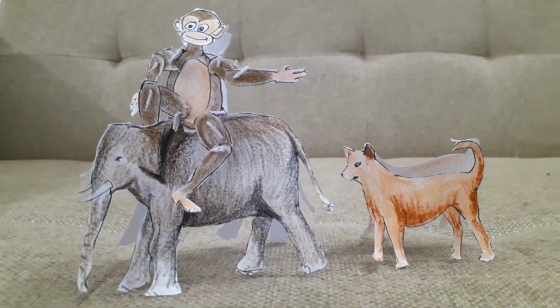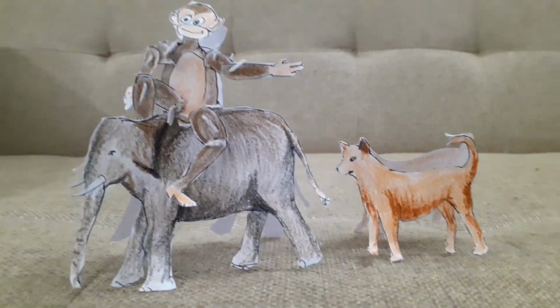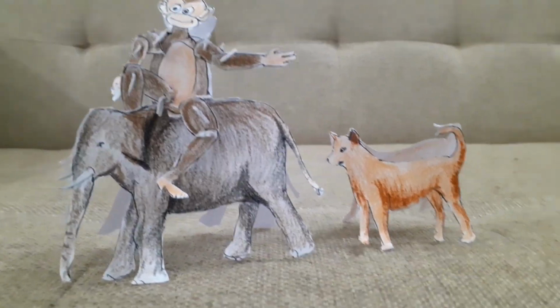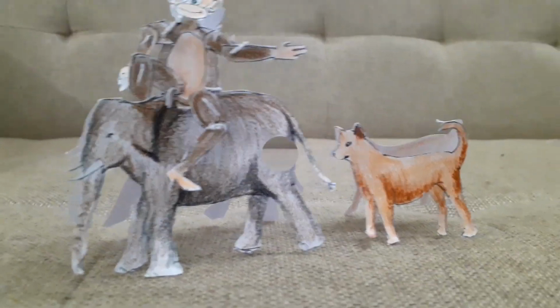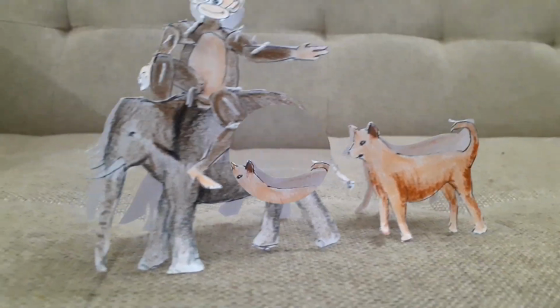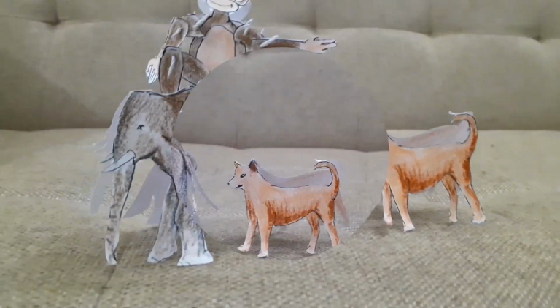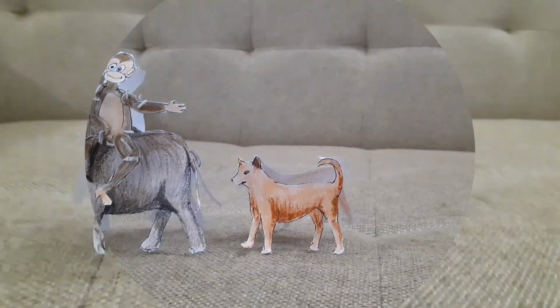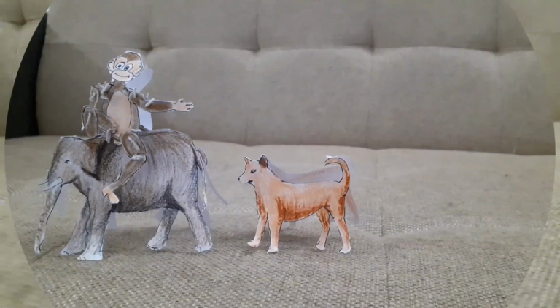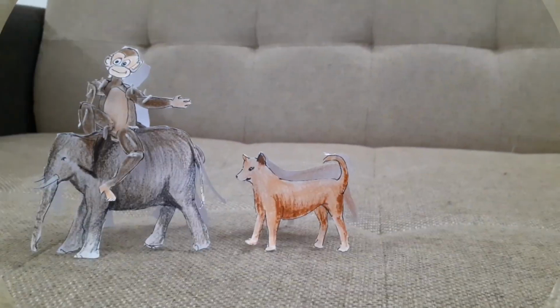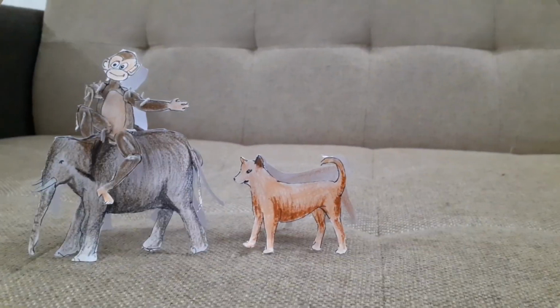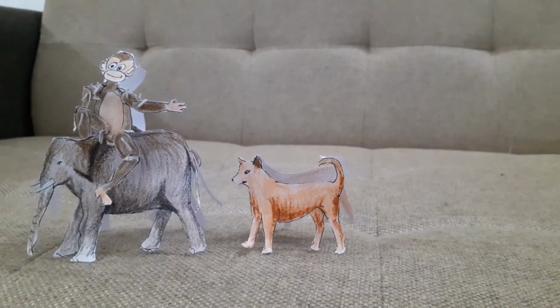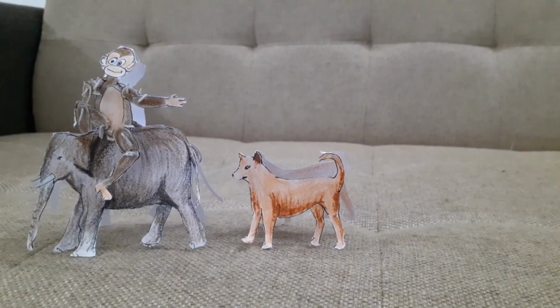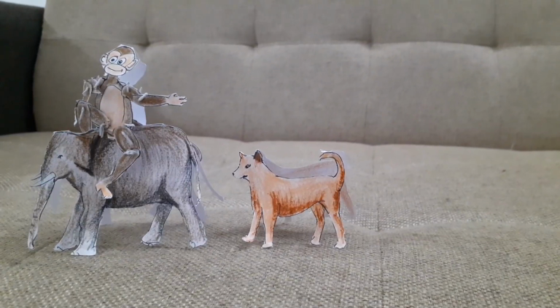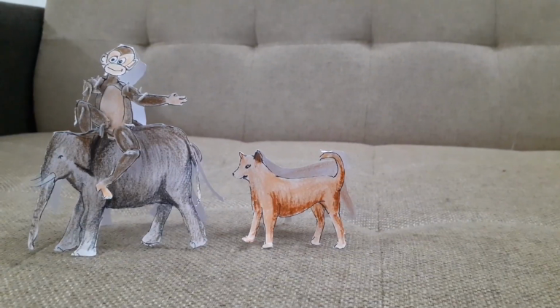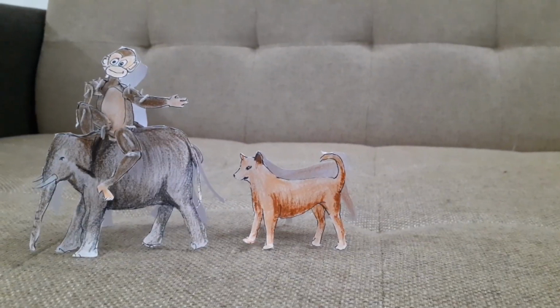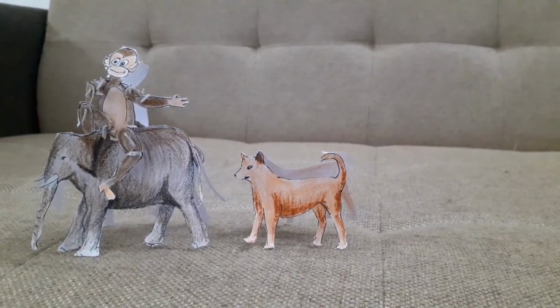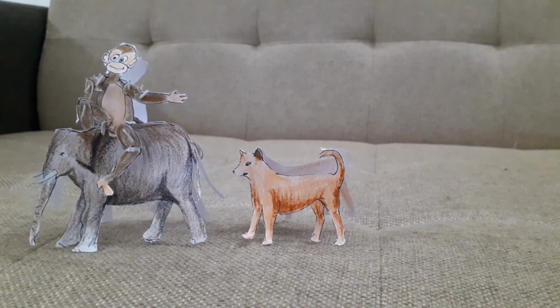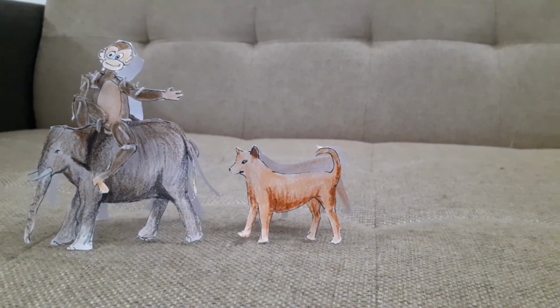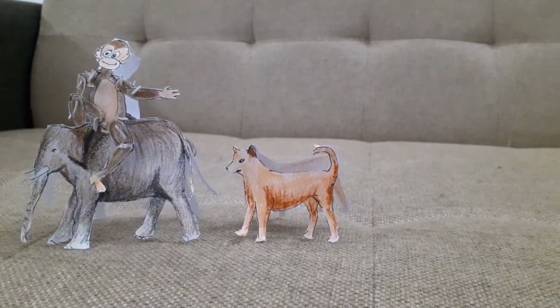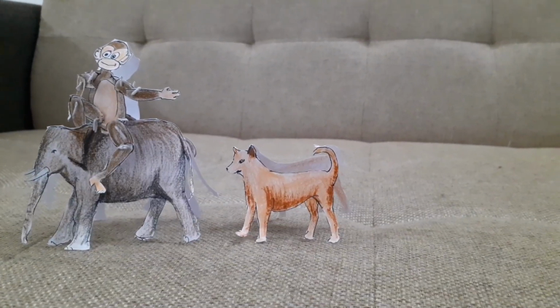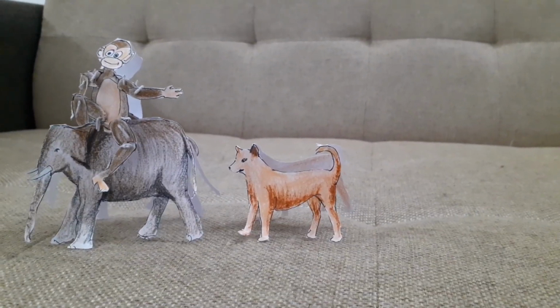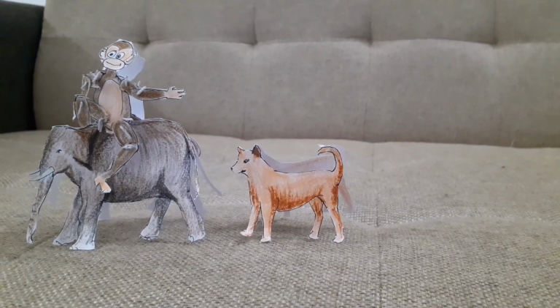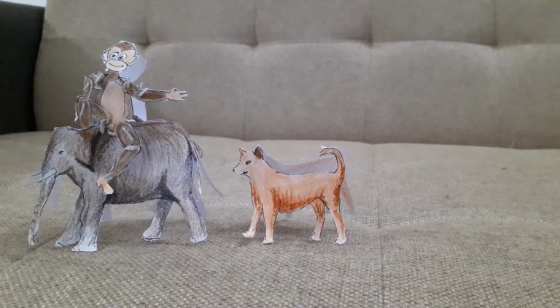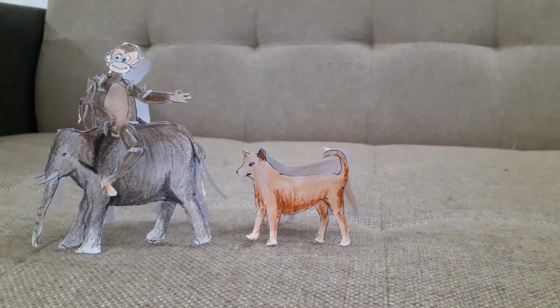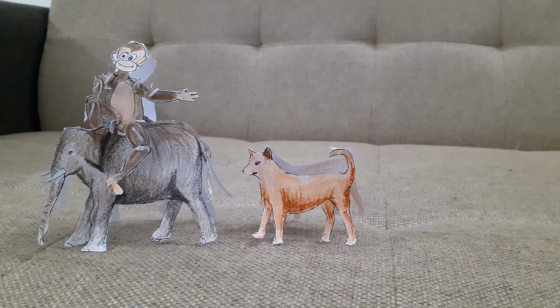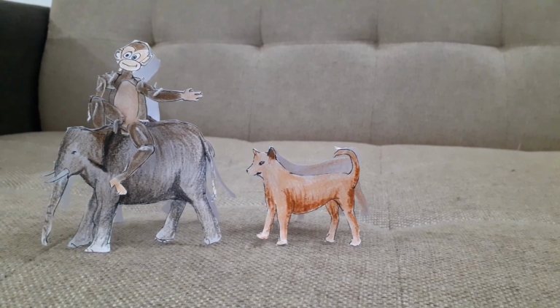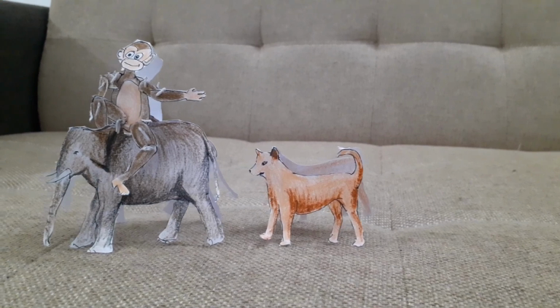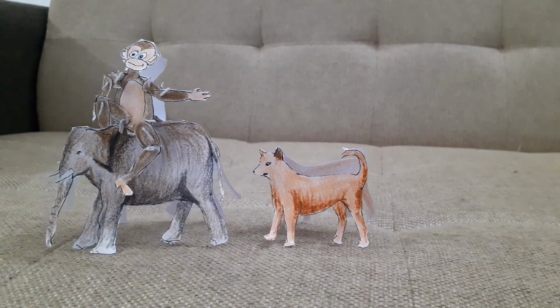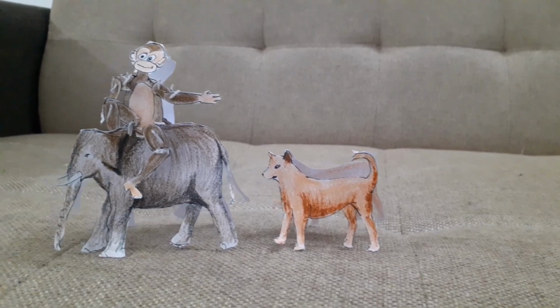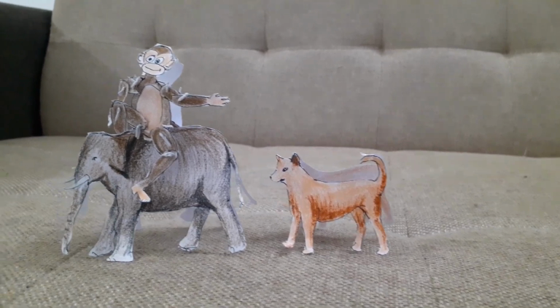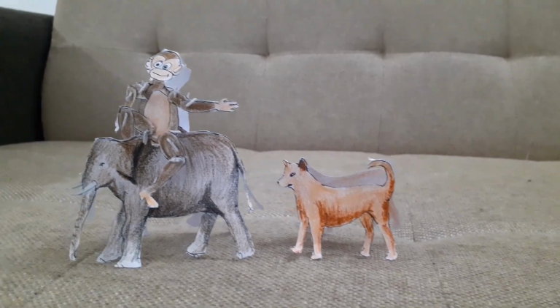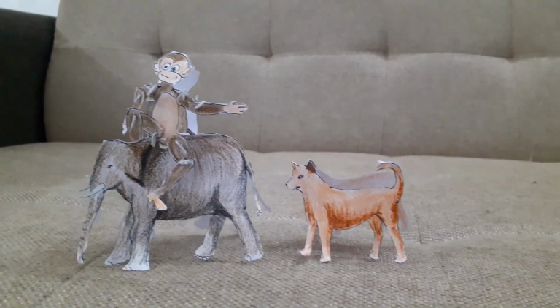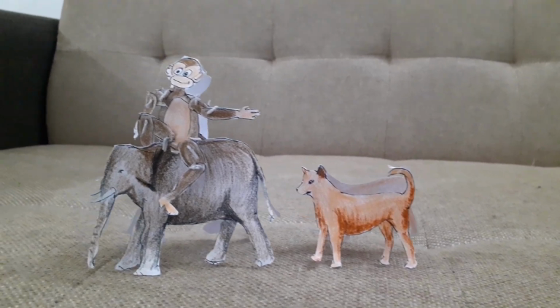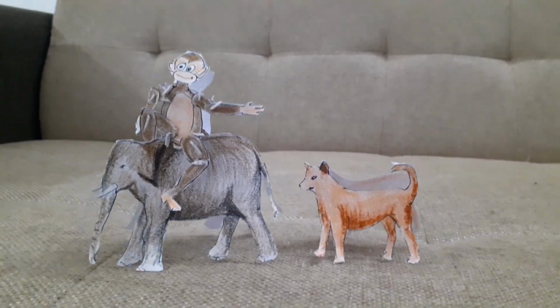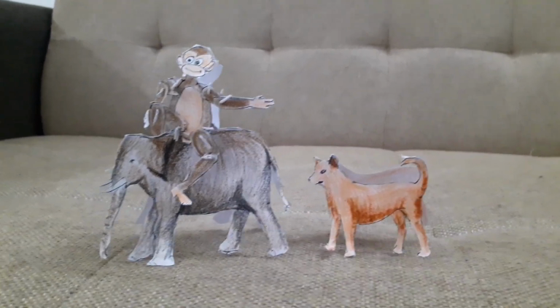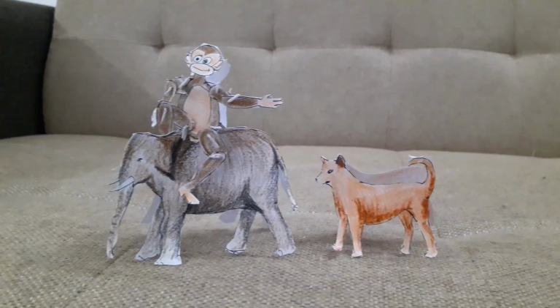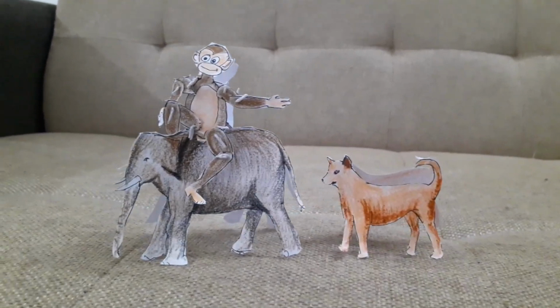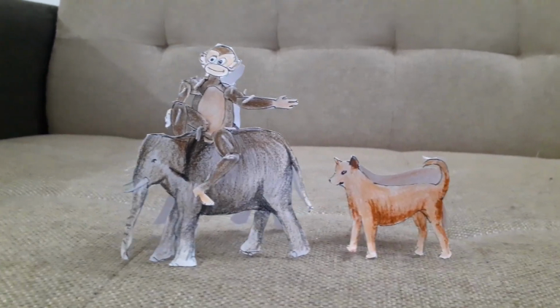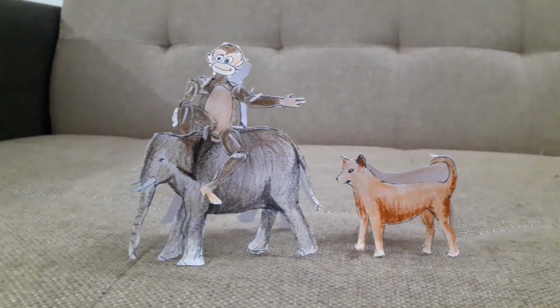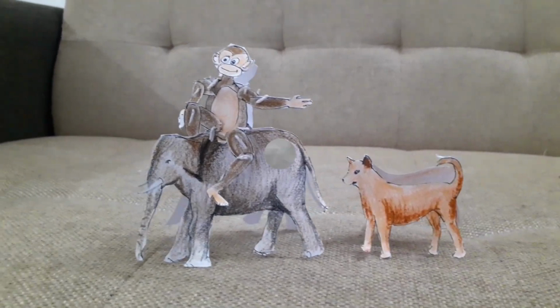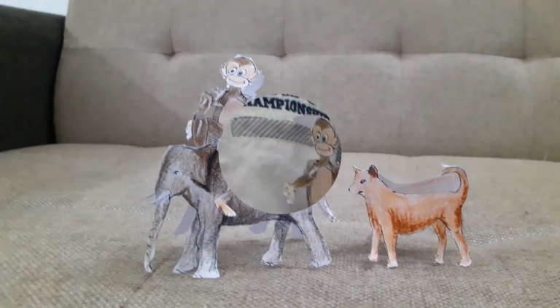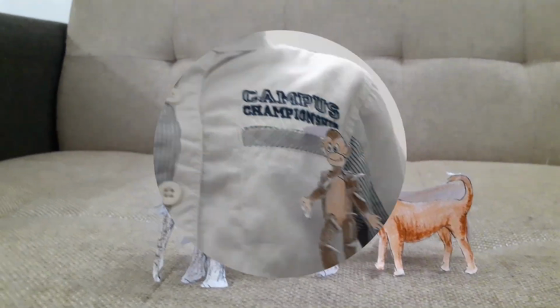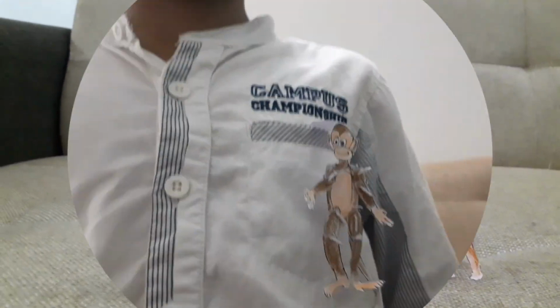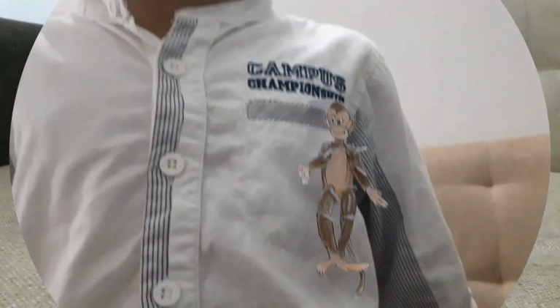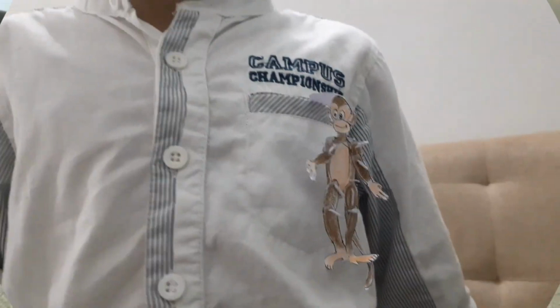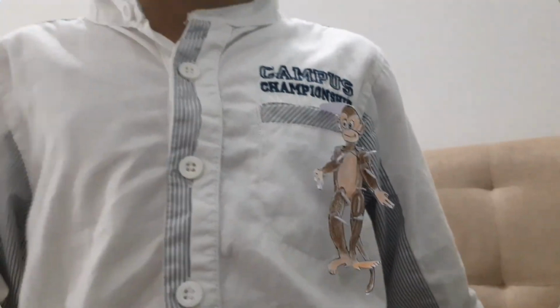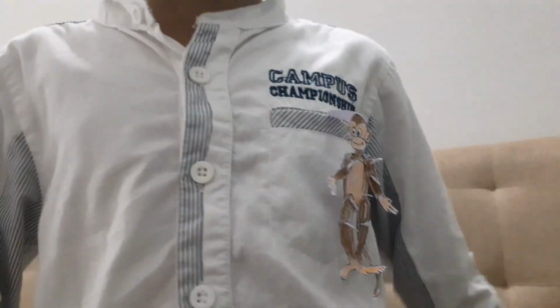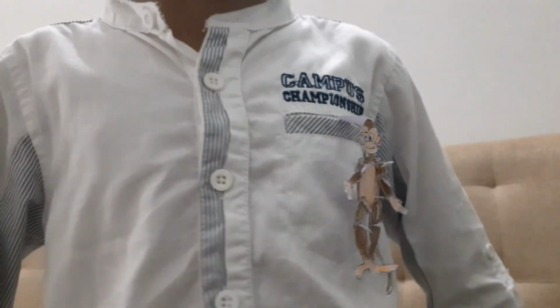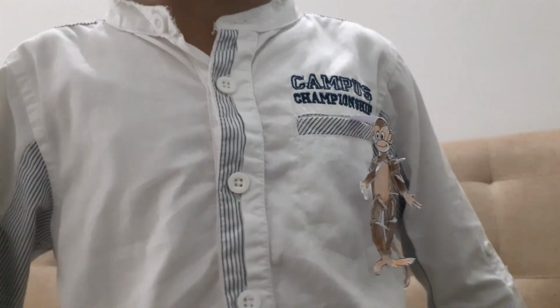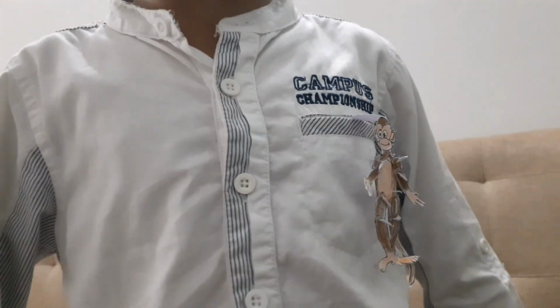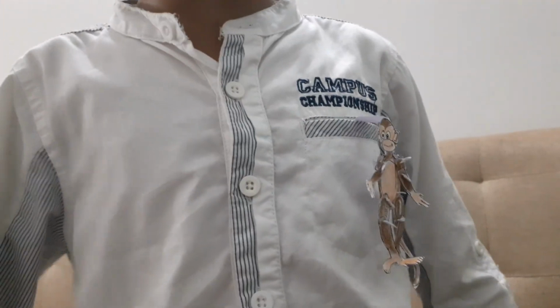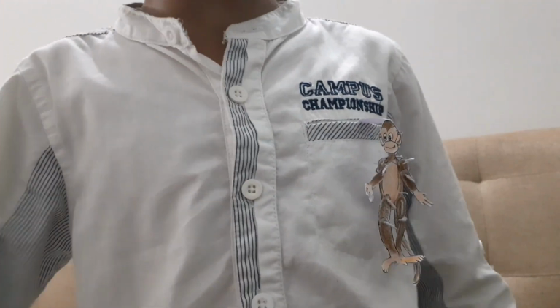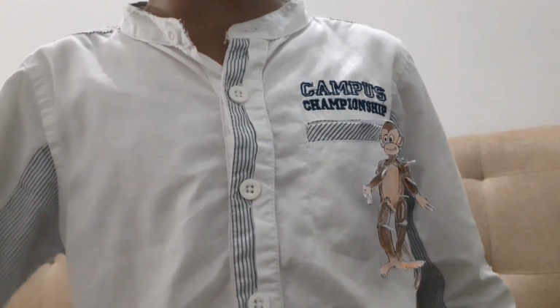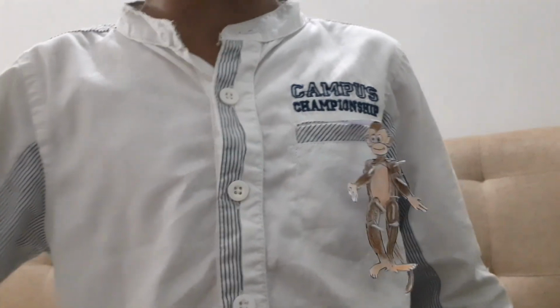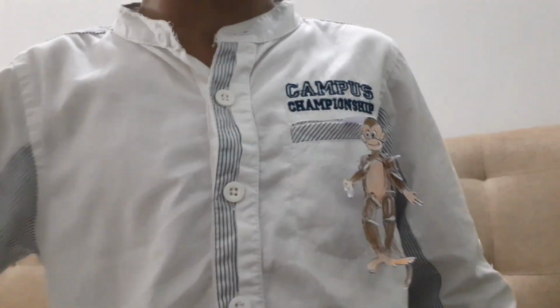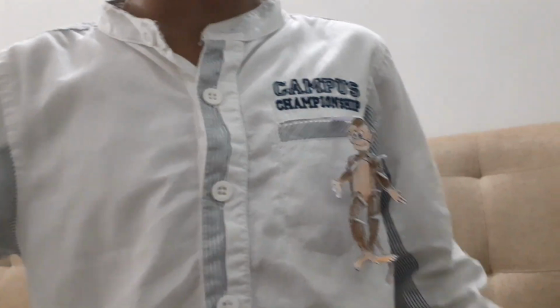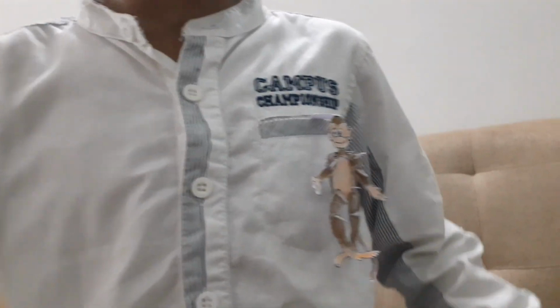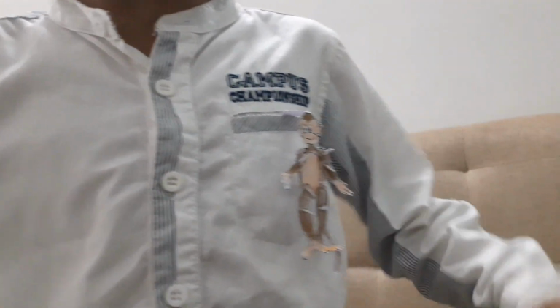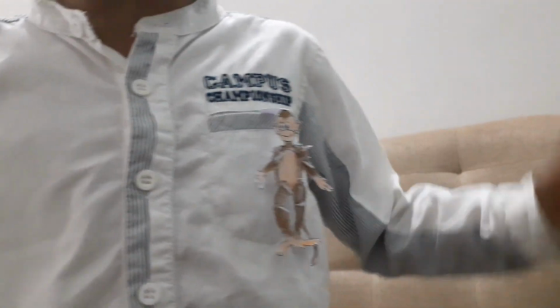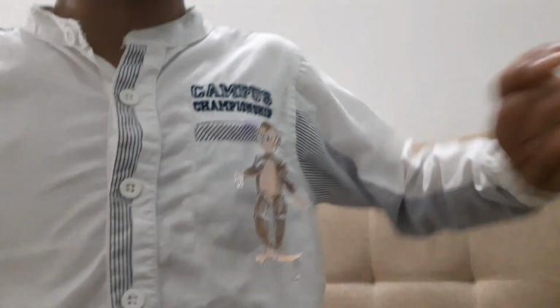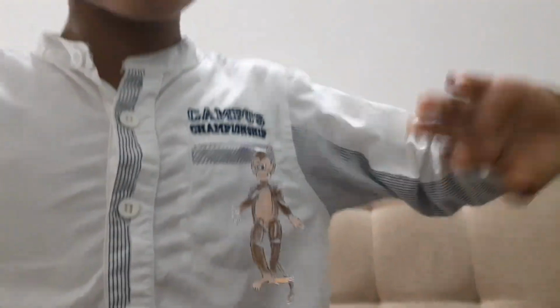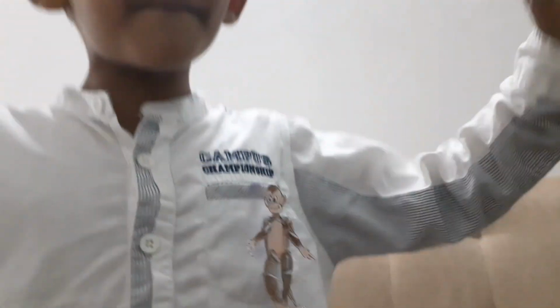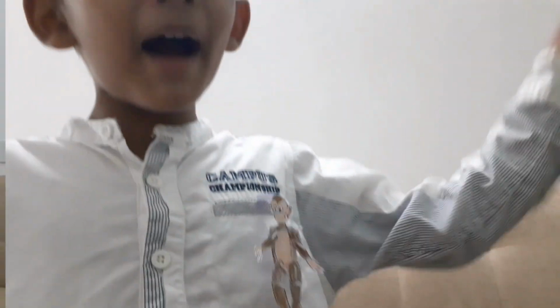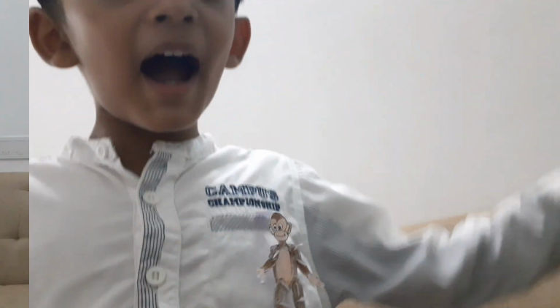Our dog is following me. Thank you for watching this video. Bye.